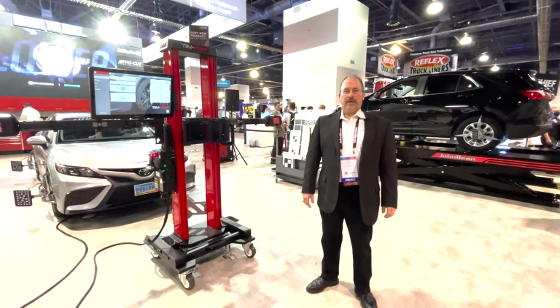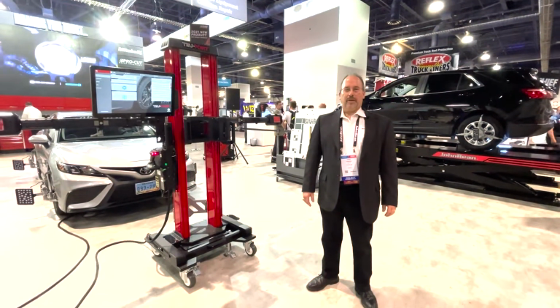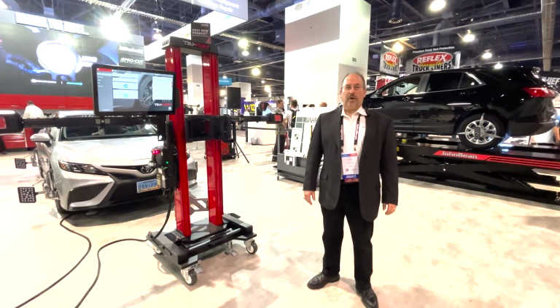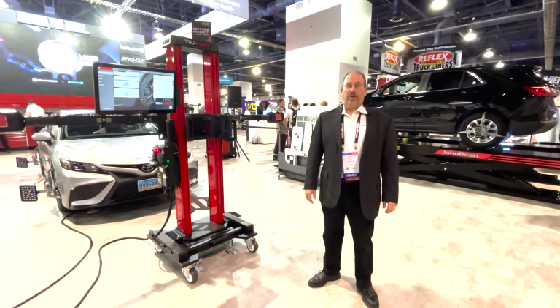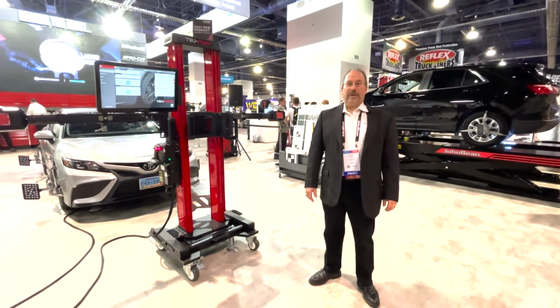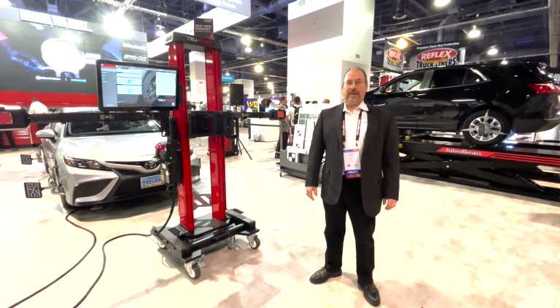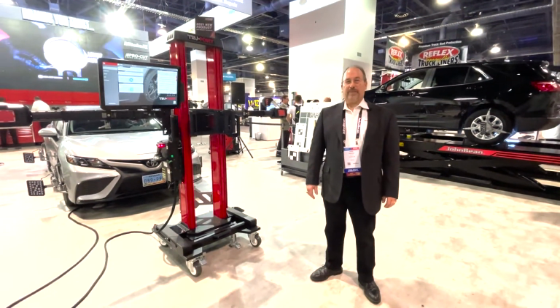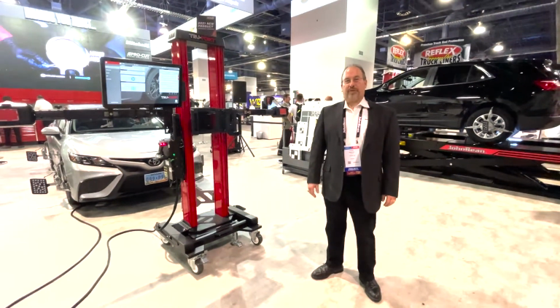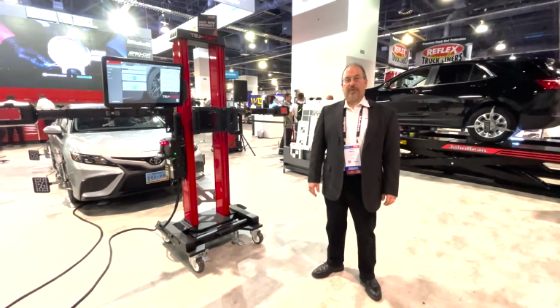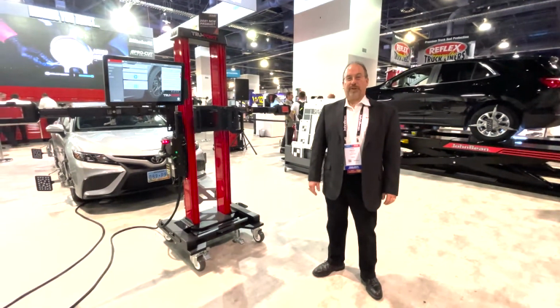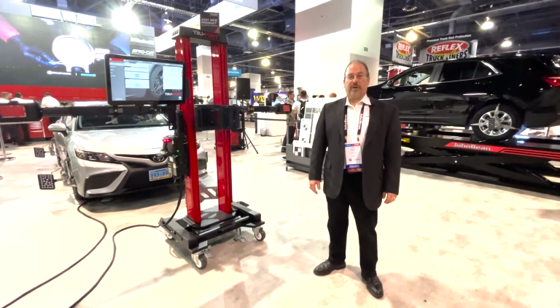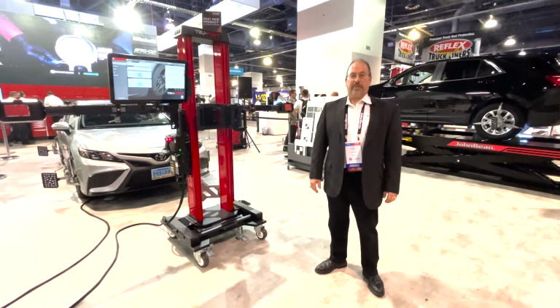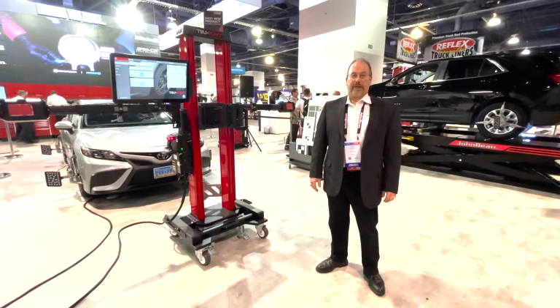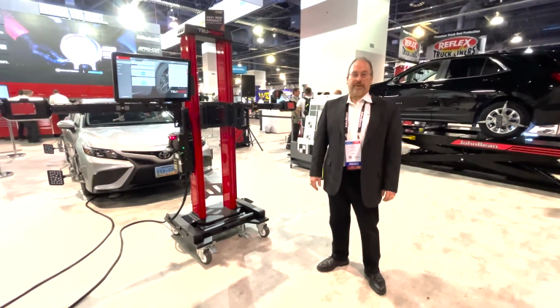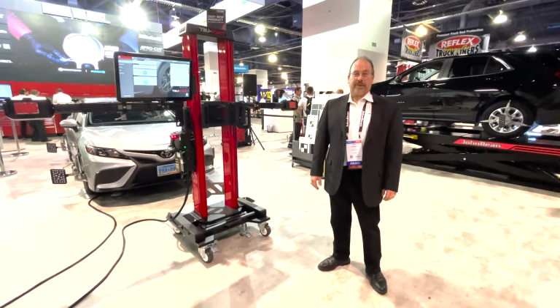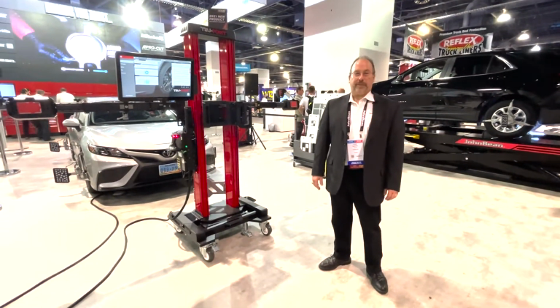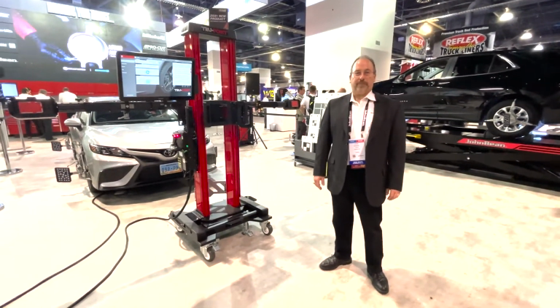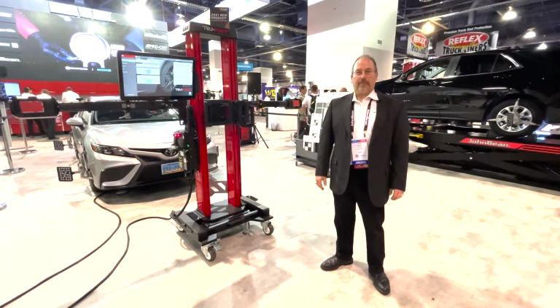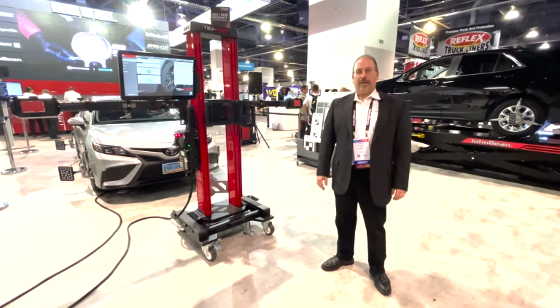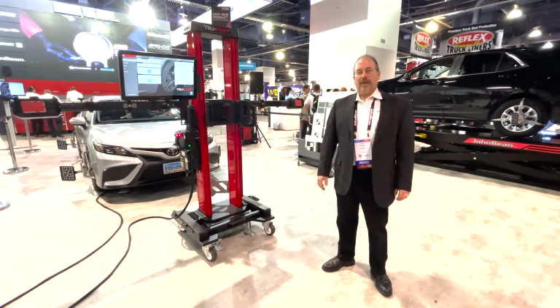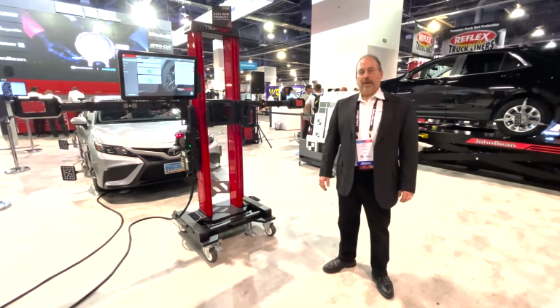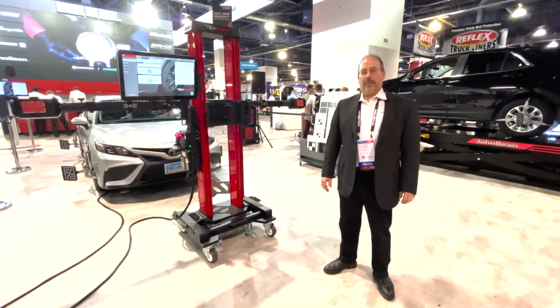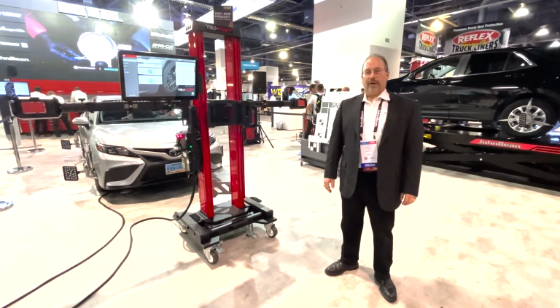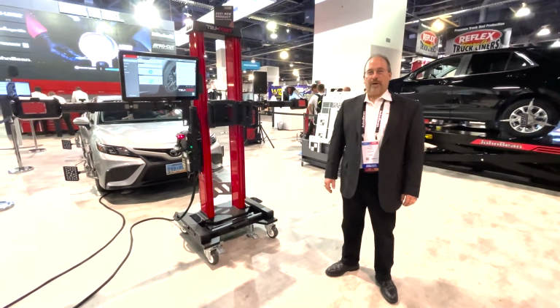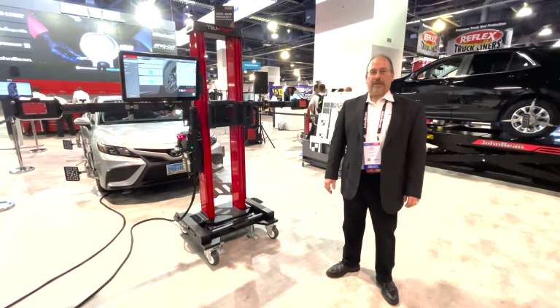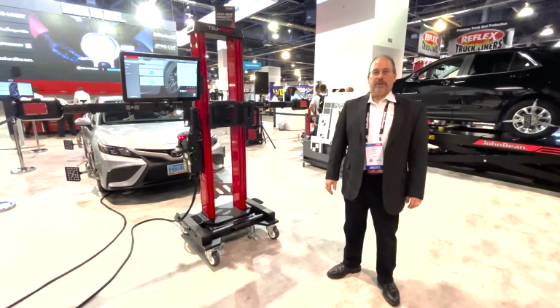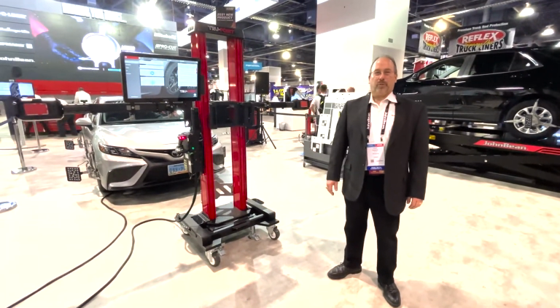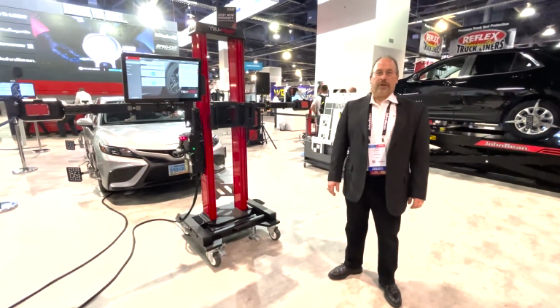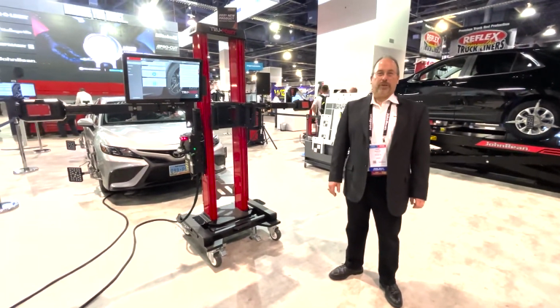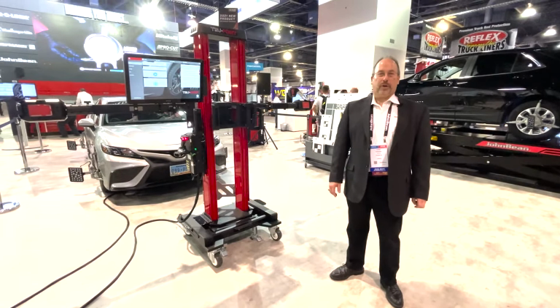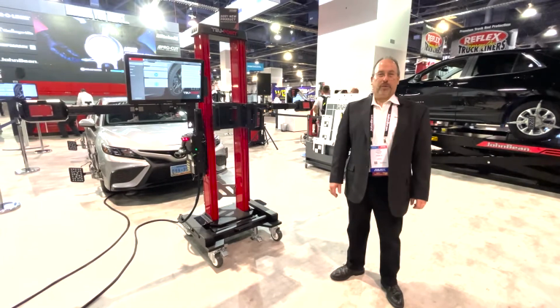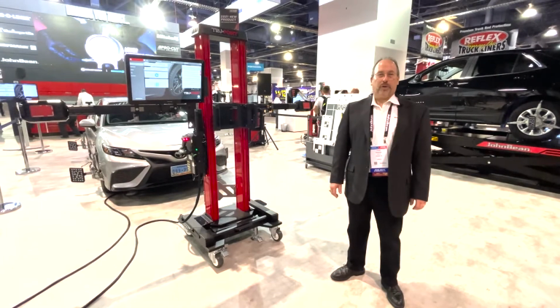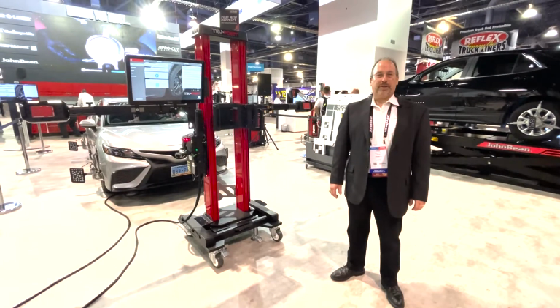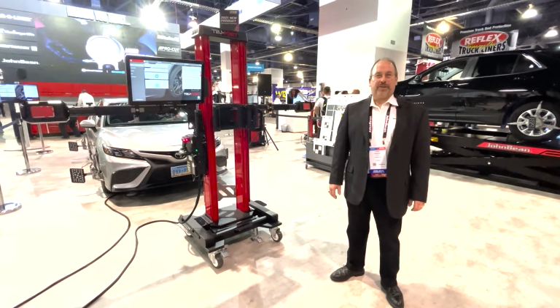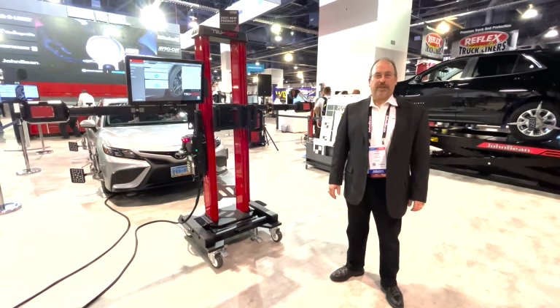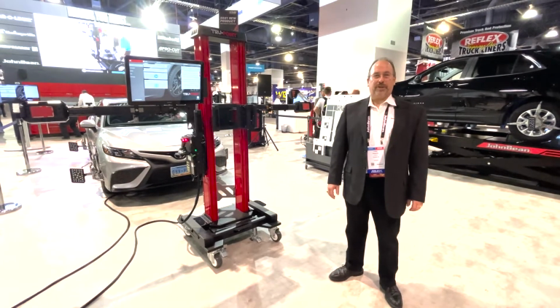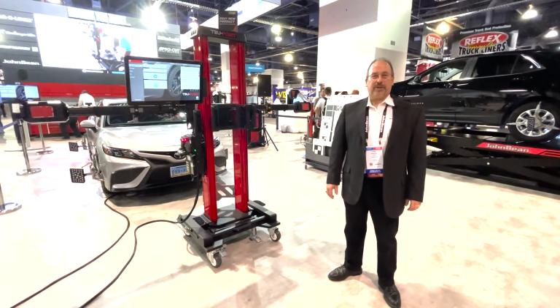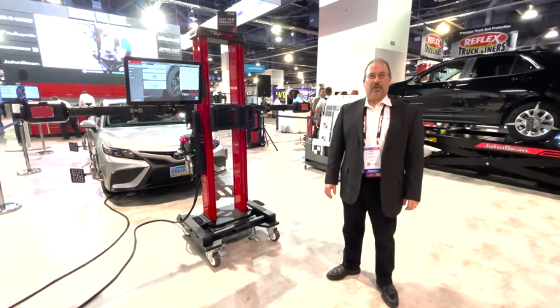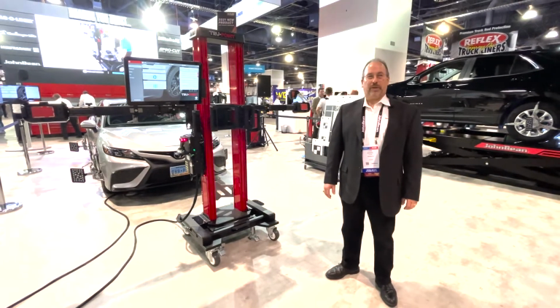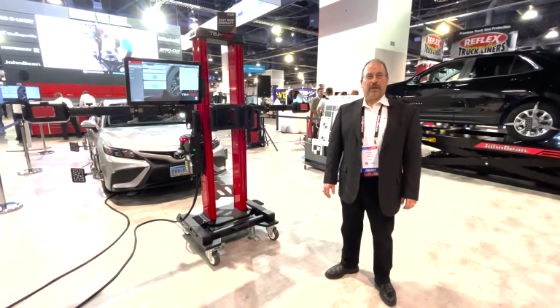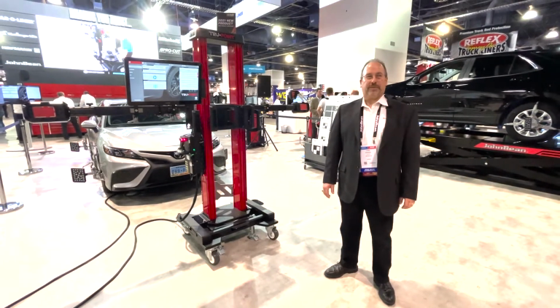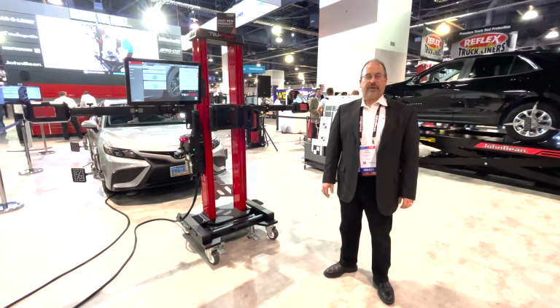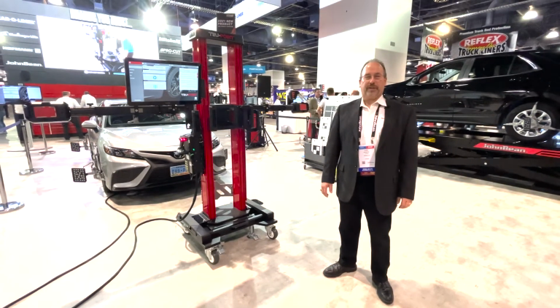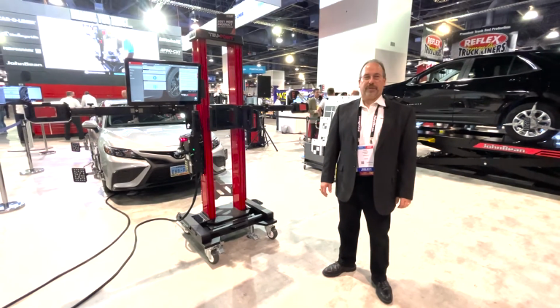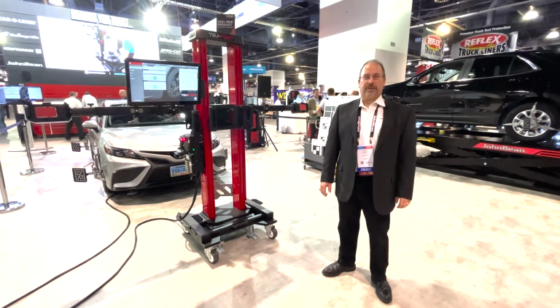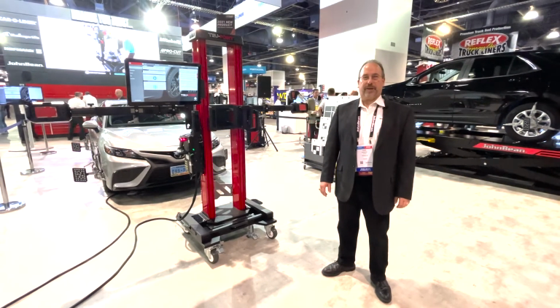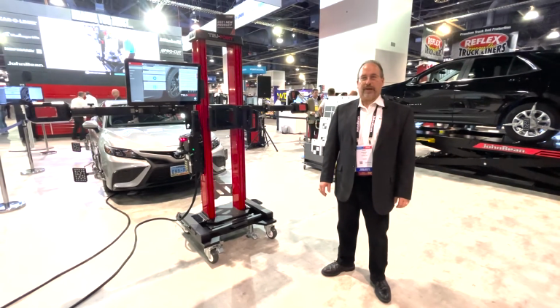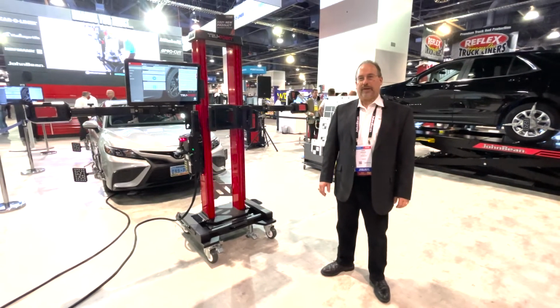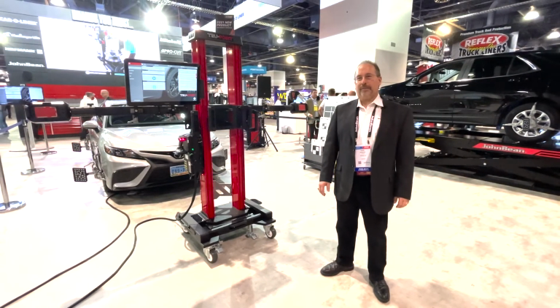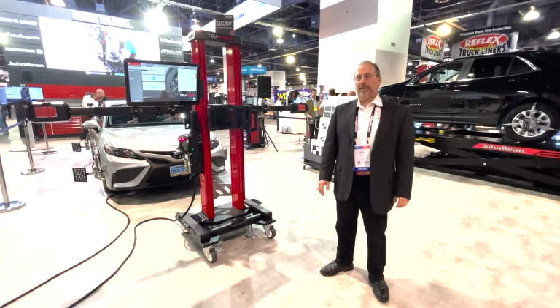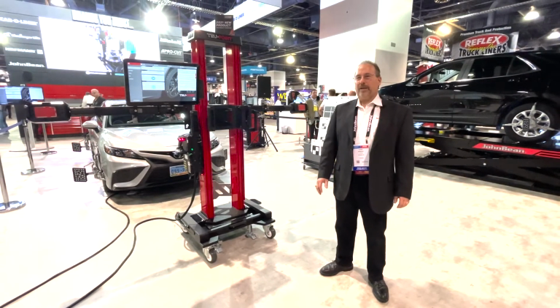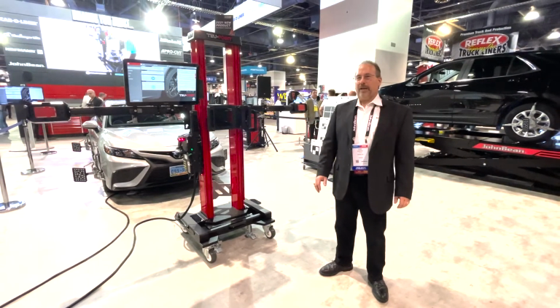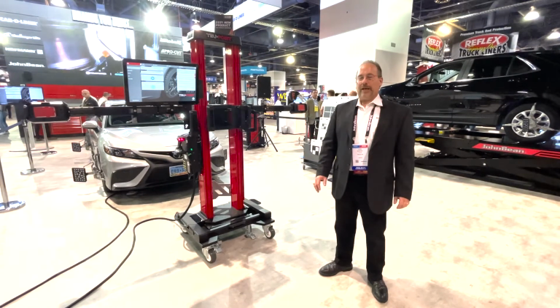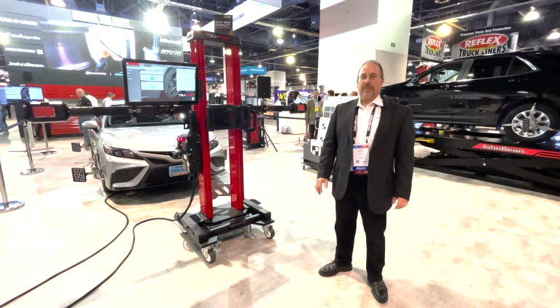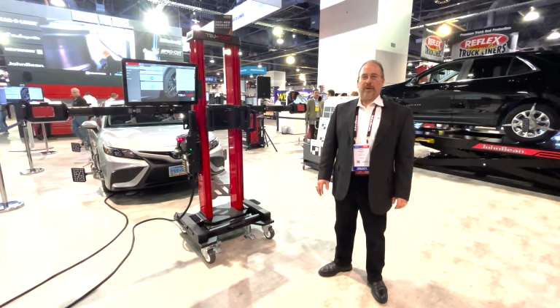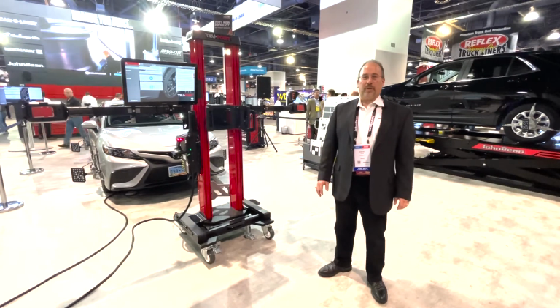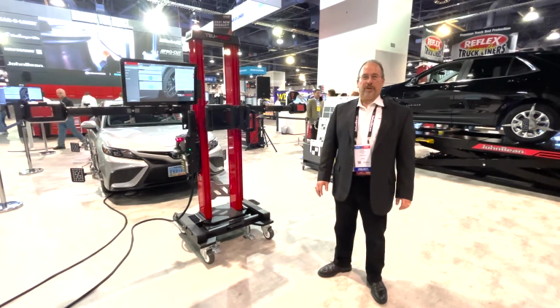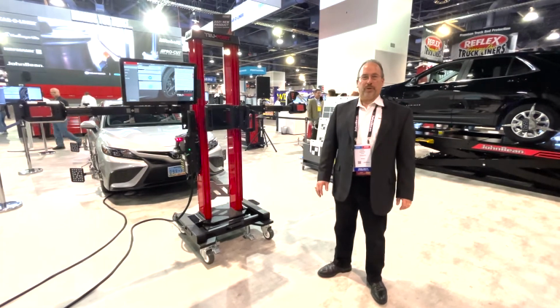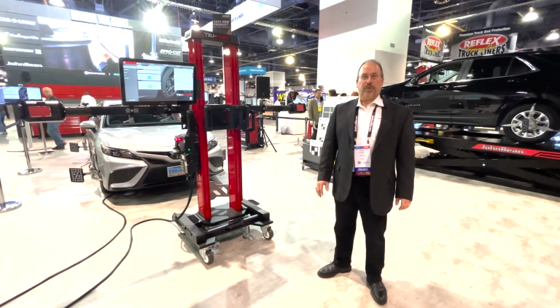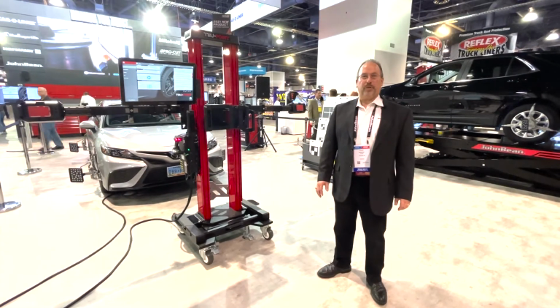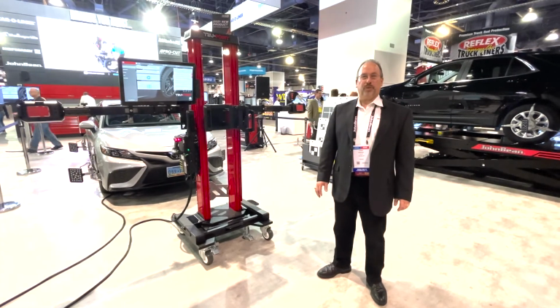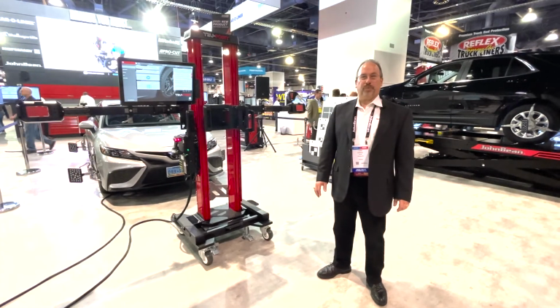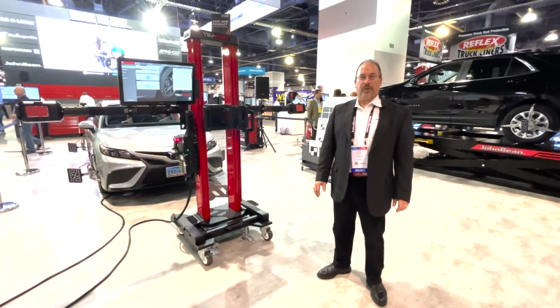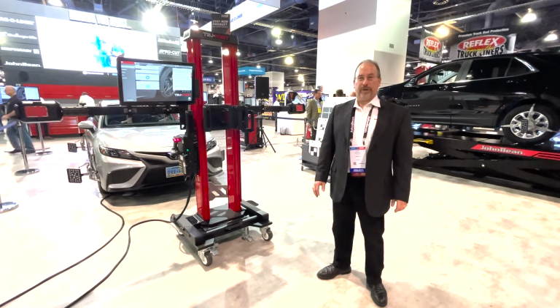Hello, my name is Chris Sobieski, and we are at the 2021 SEMA Show in Las Vegas, Nevada, and I'm here to show you TruePoint.